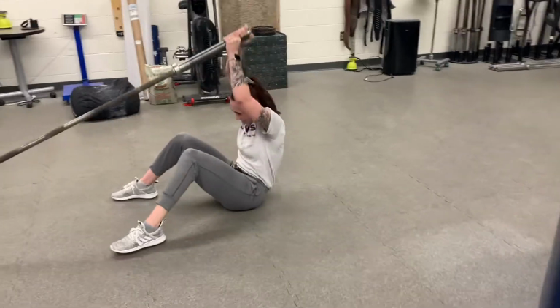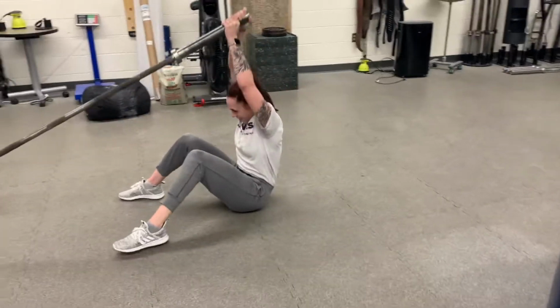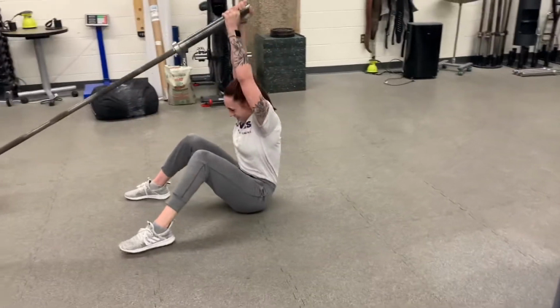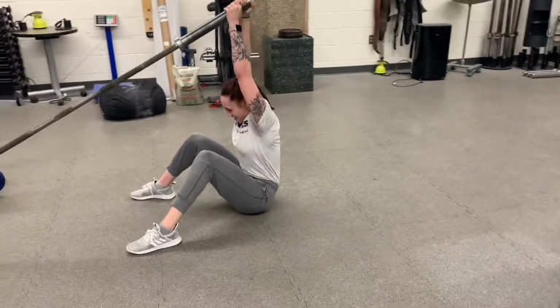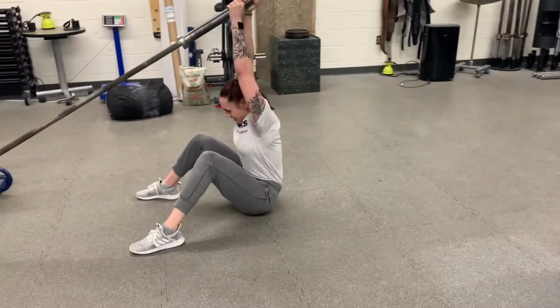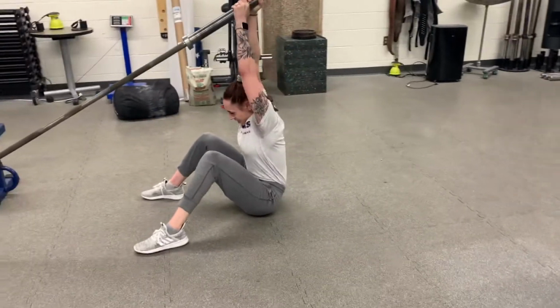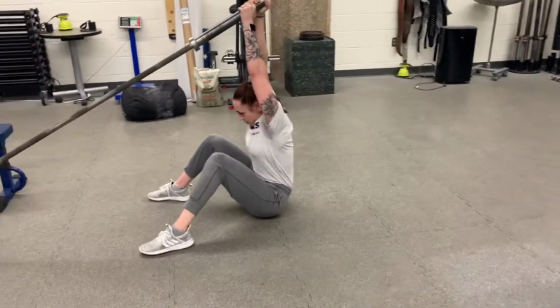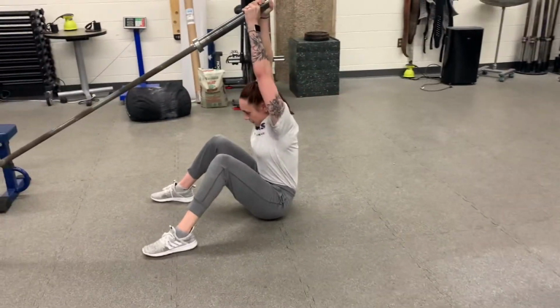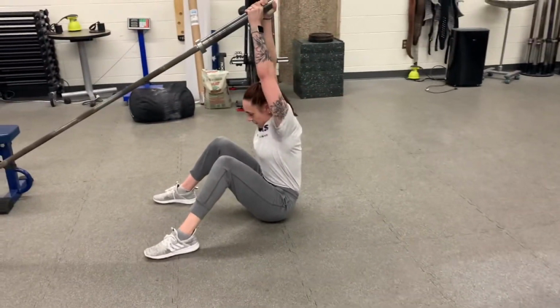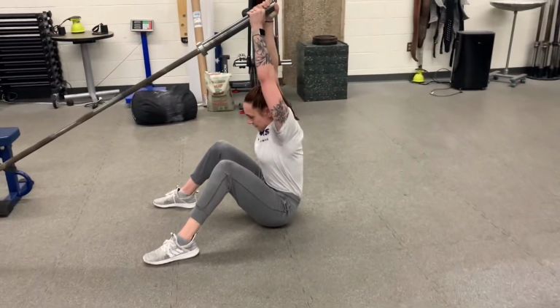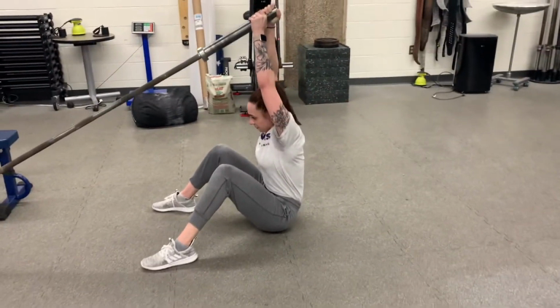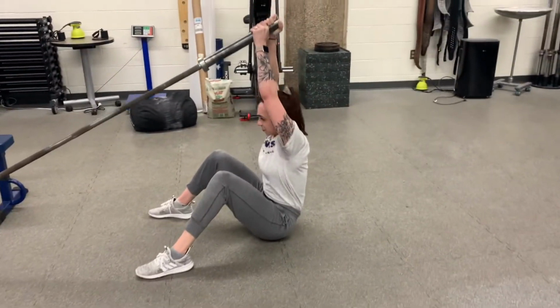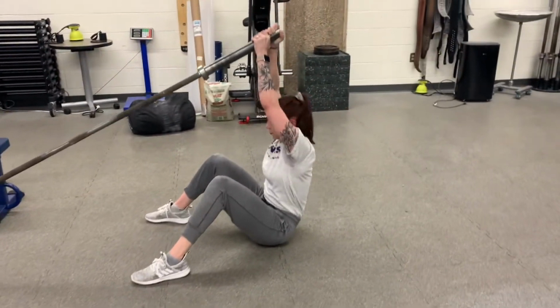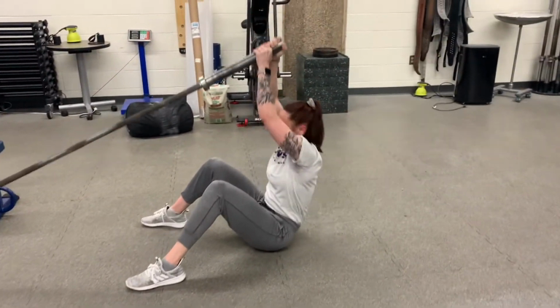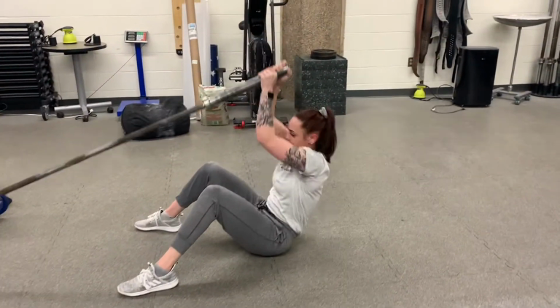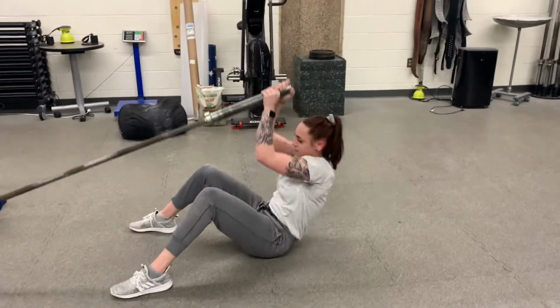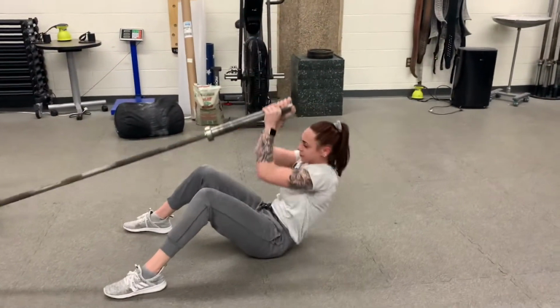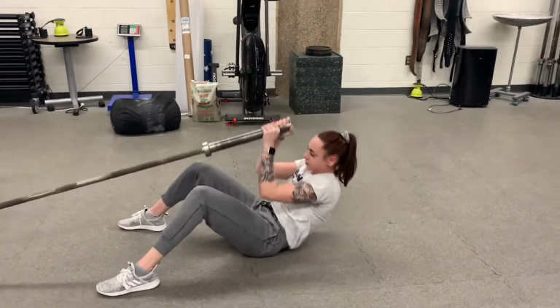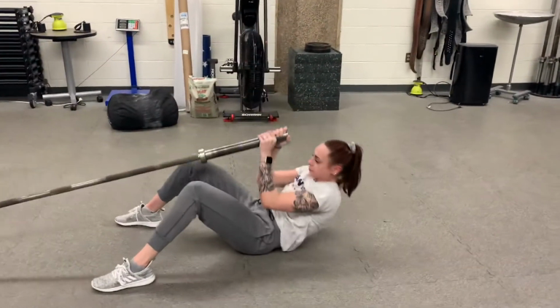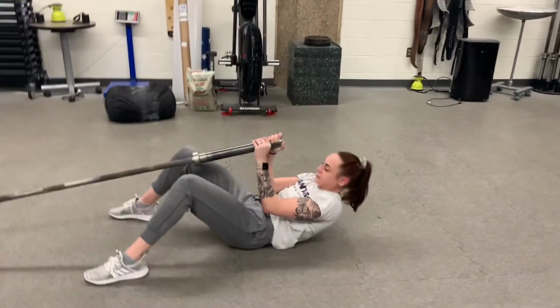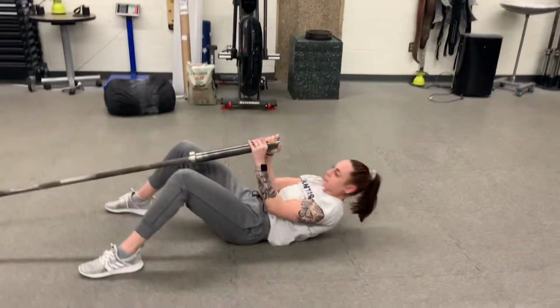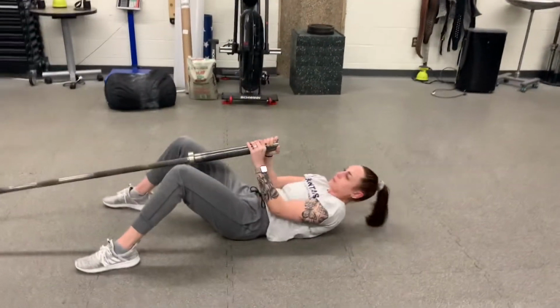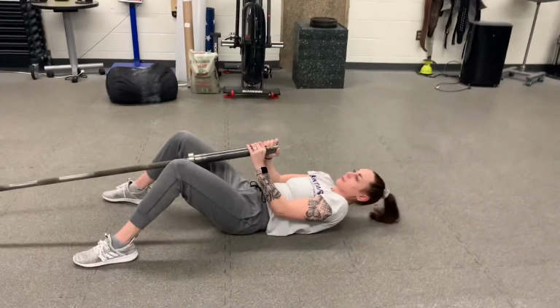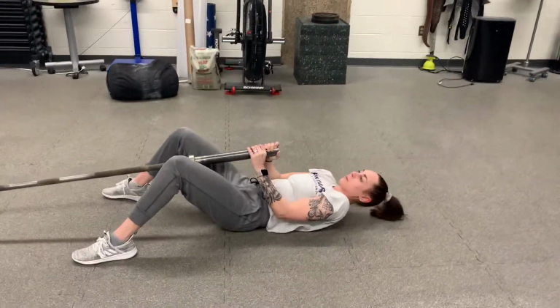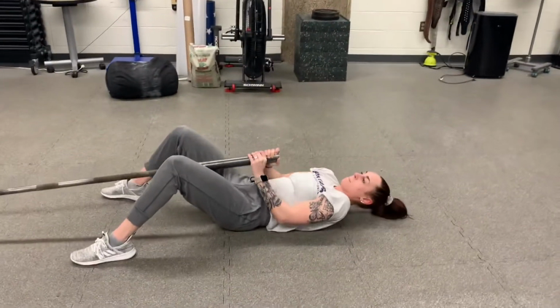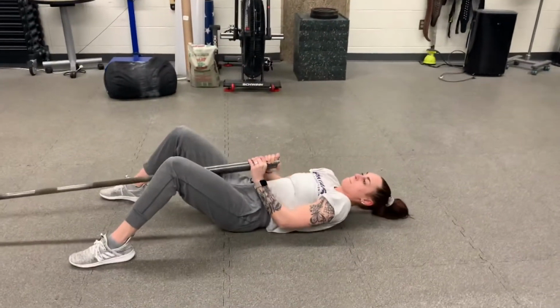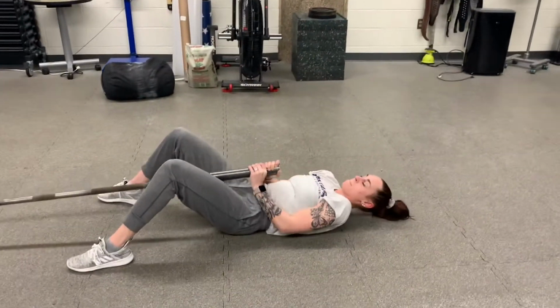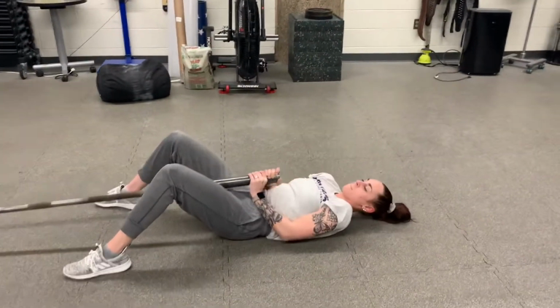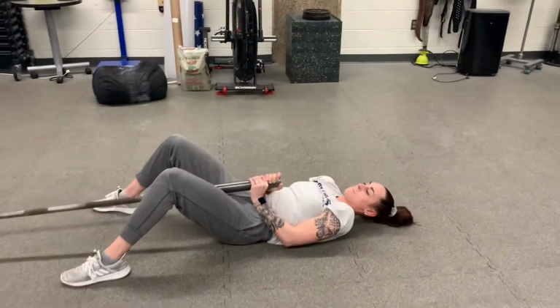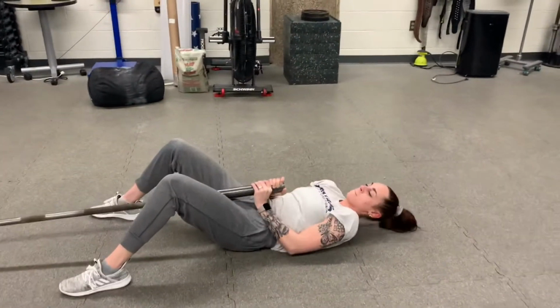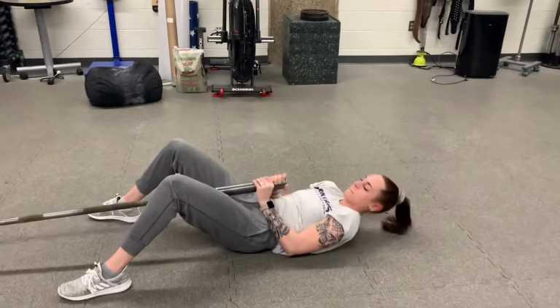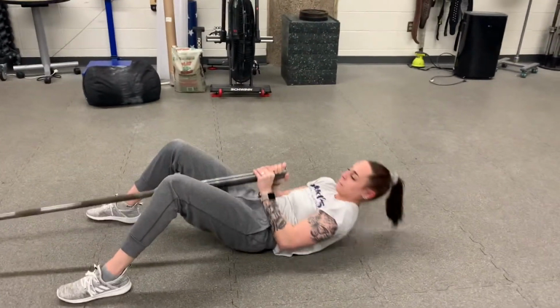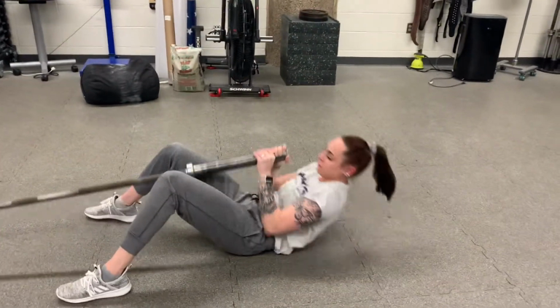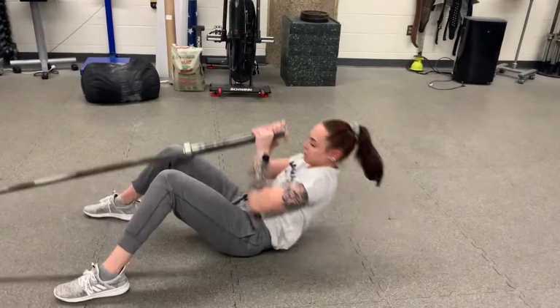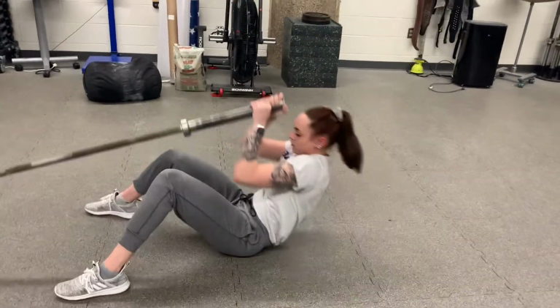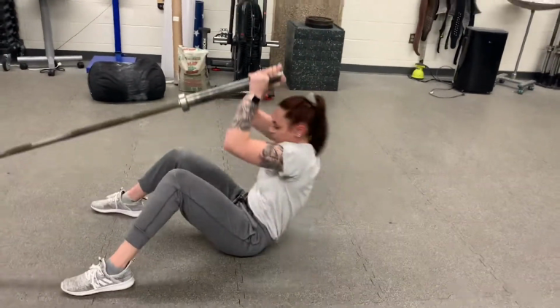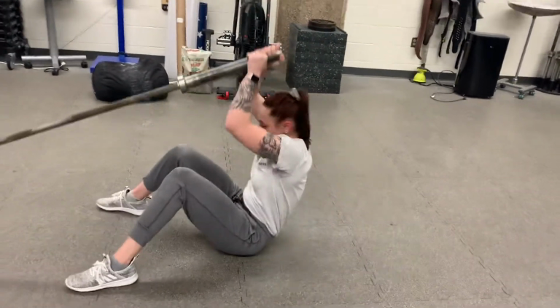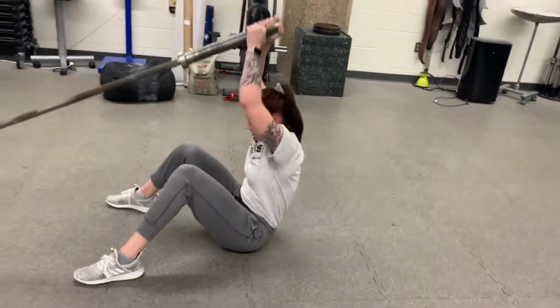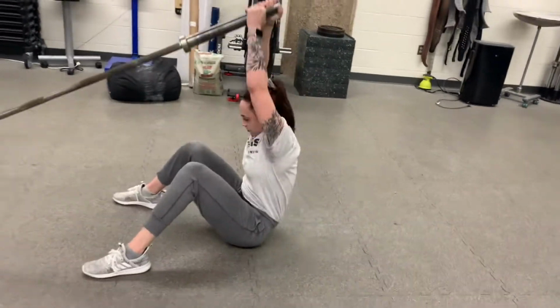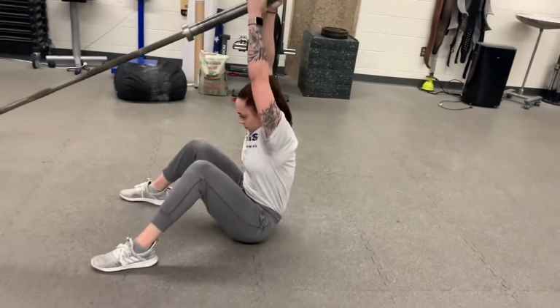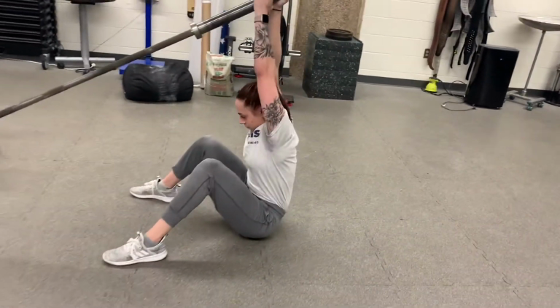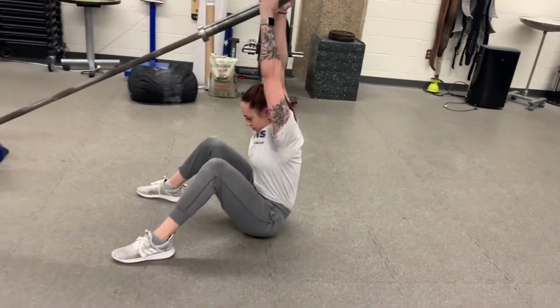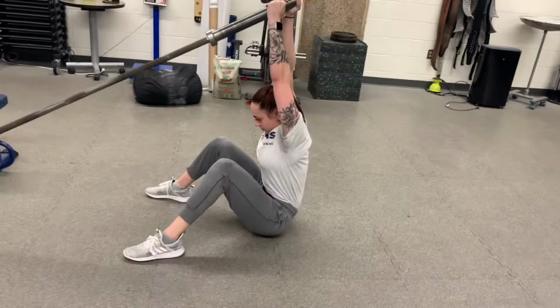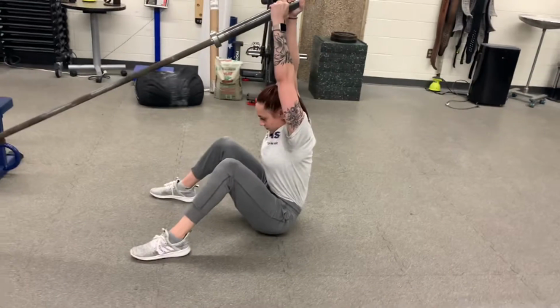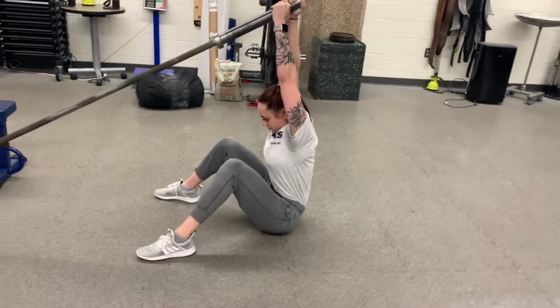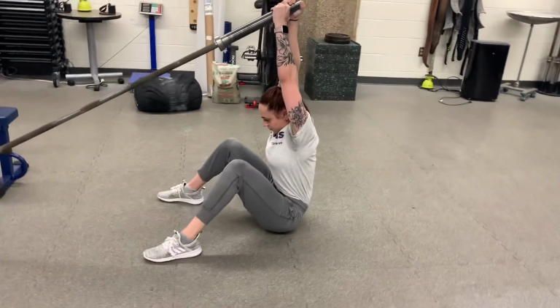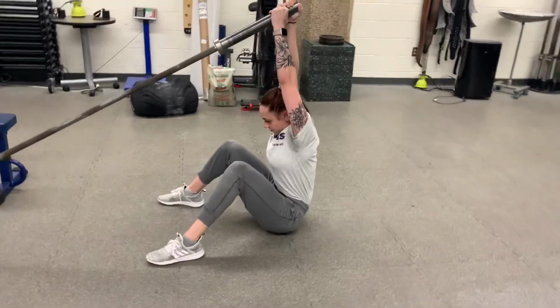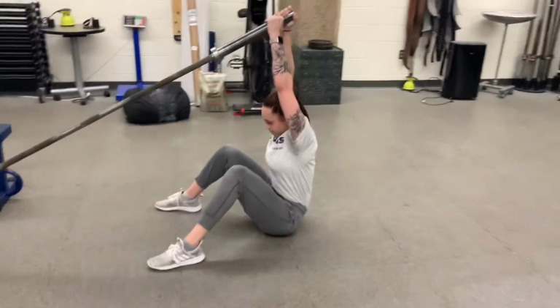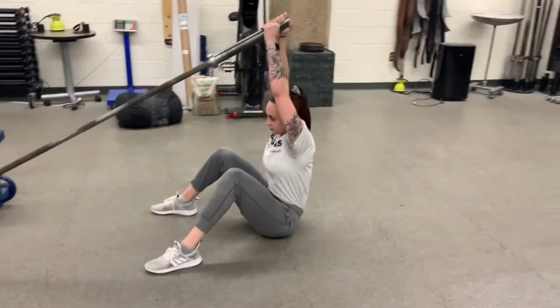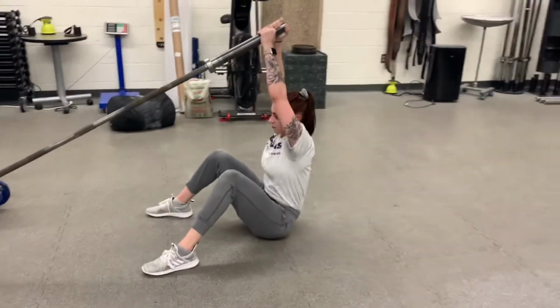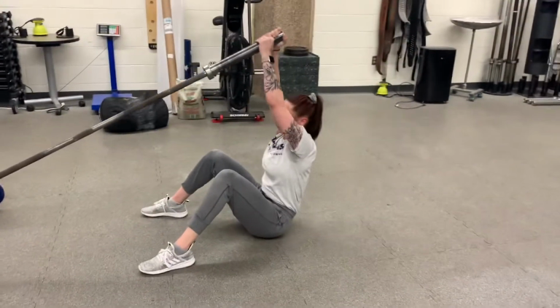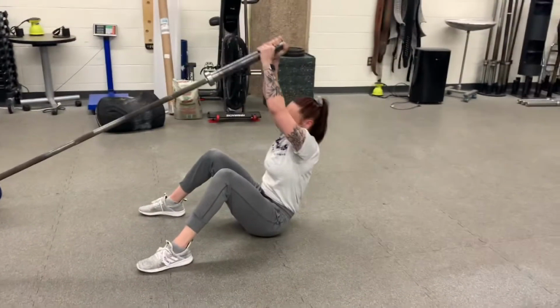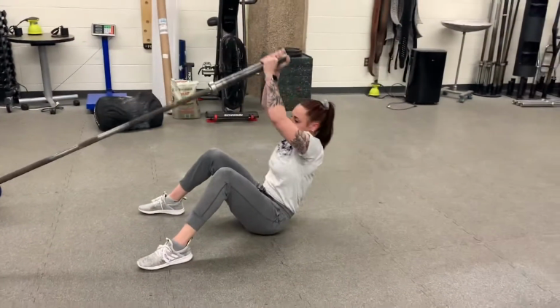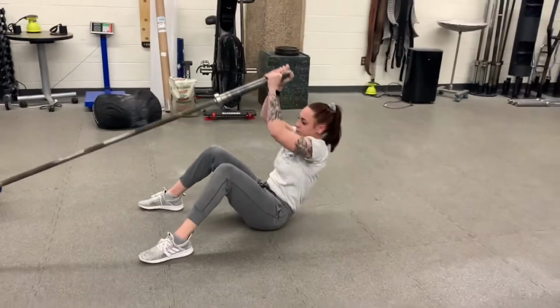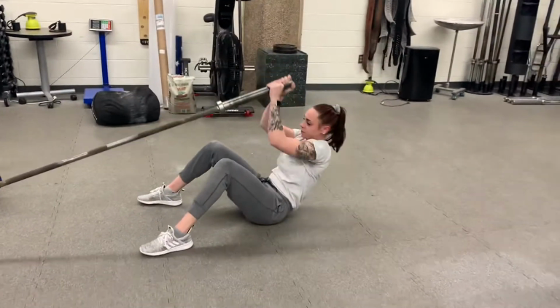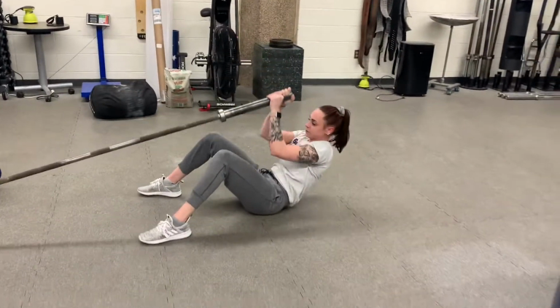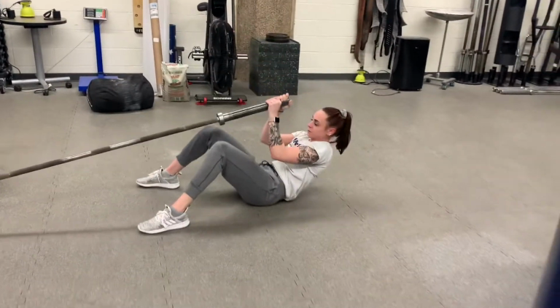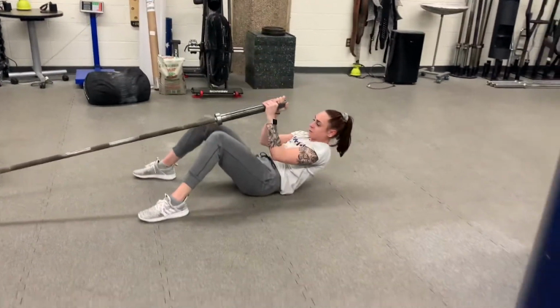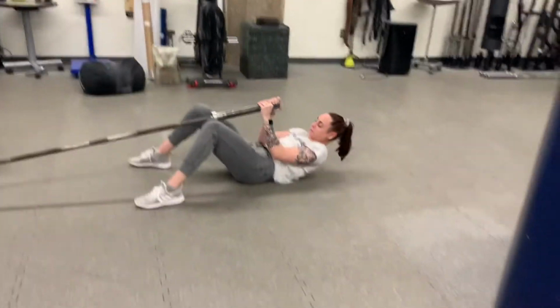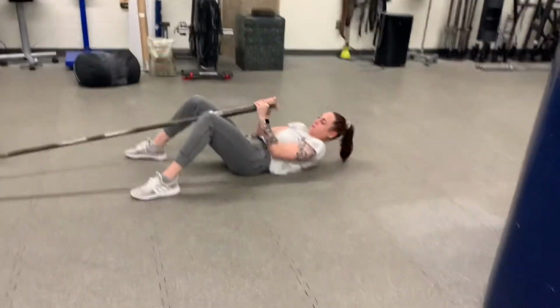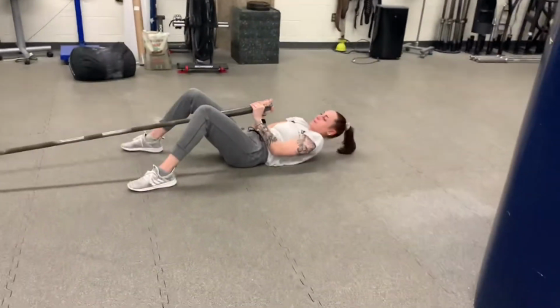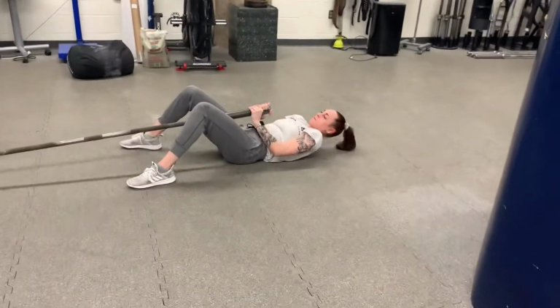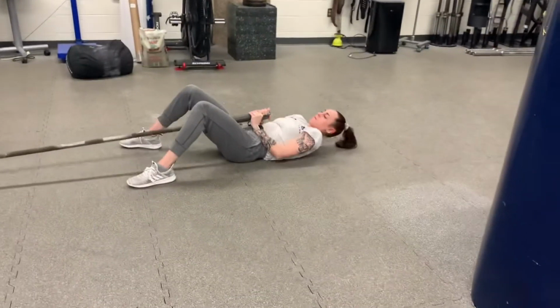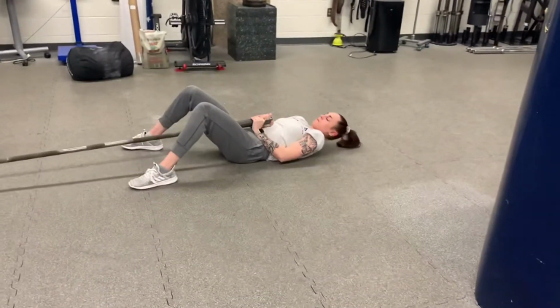Landmine overhead sit-up. You've got a couple of options. As you sit up, you could press it overhead — this will be your beginner method.